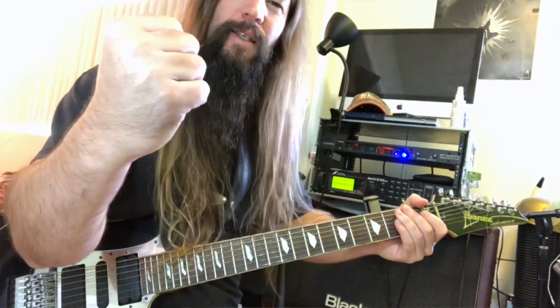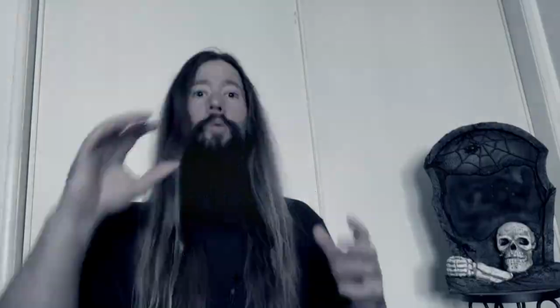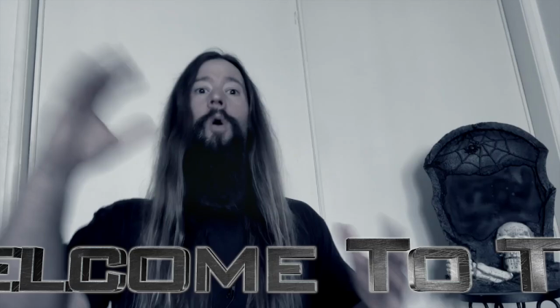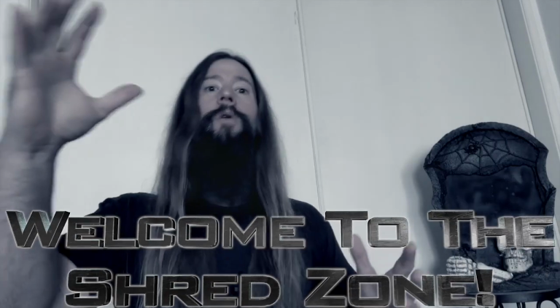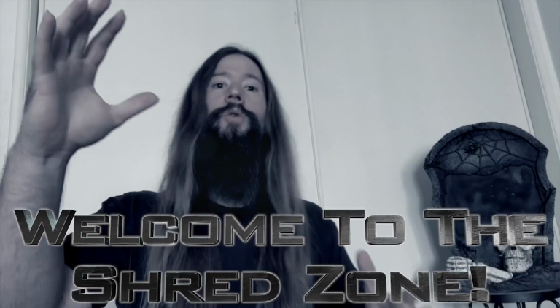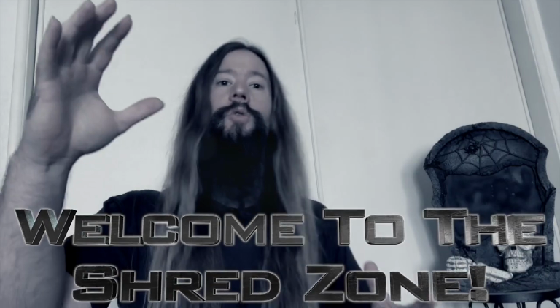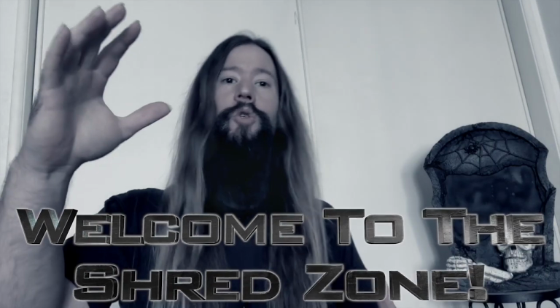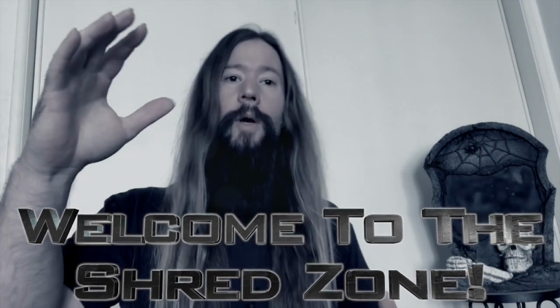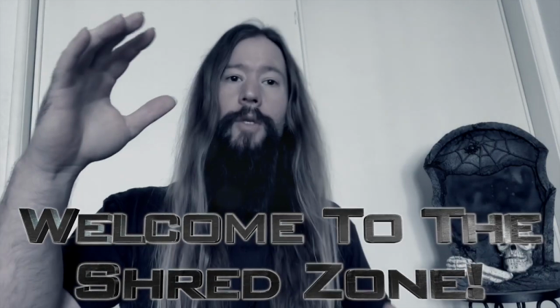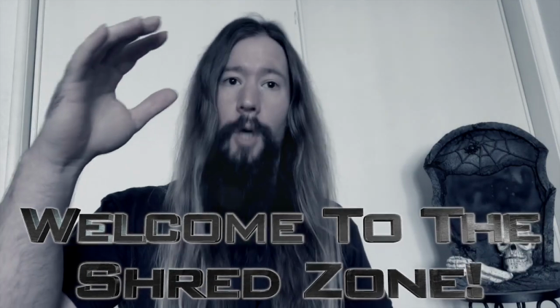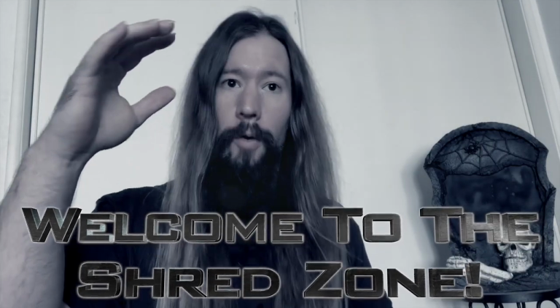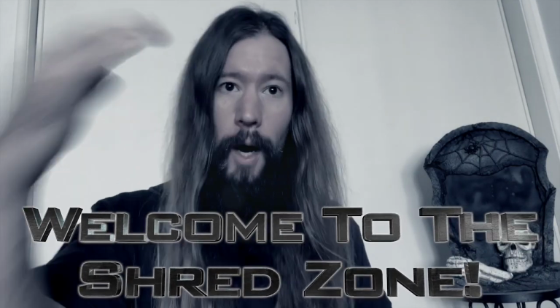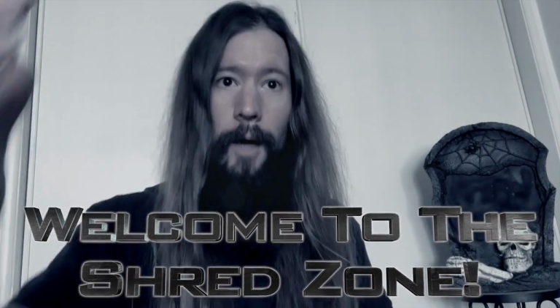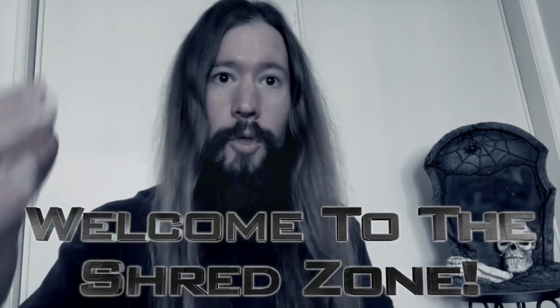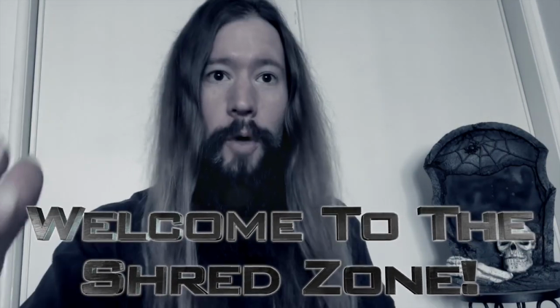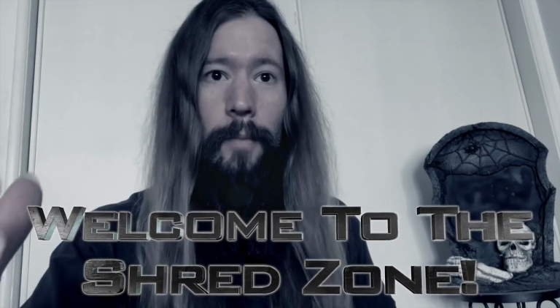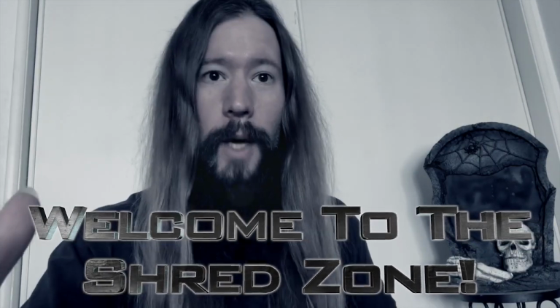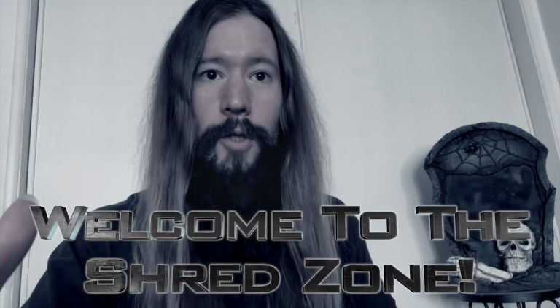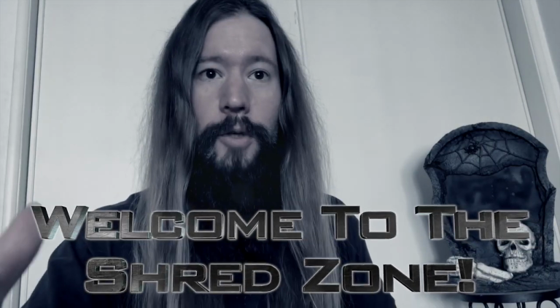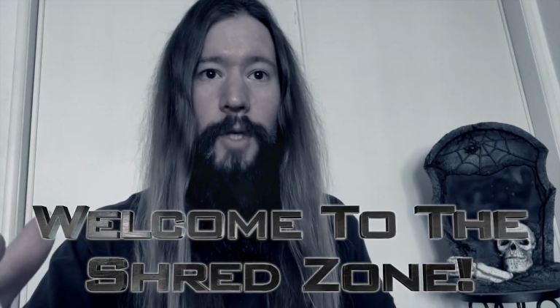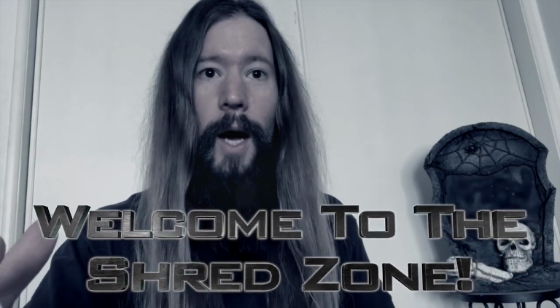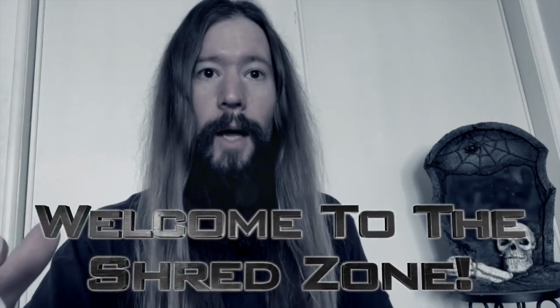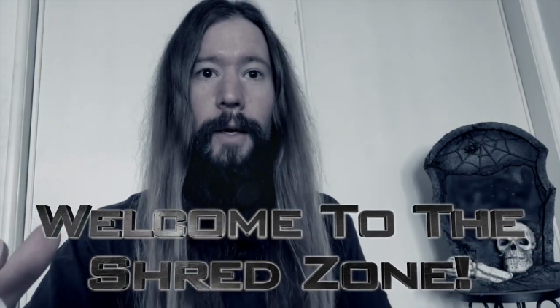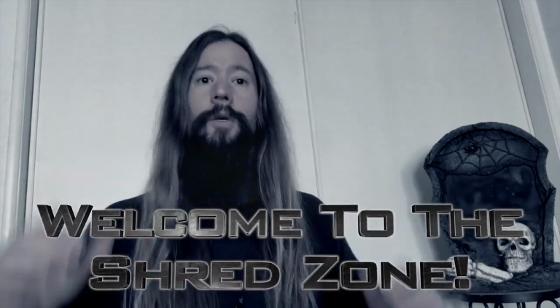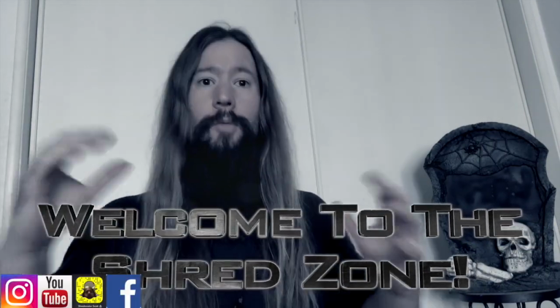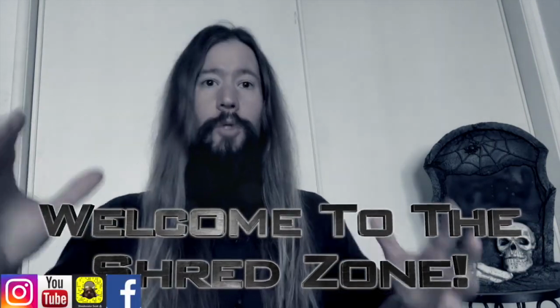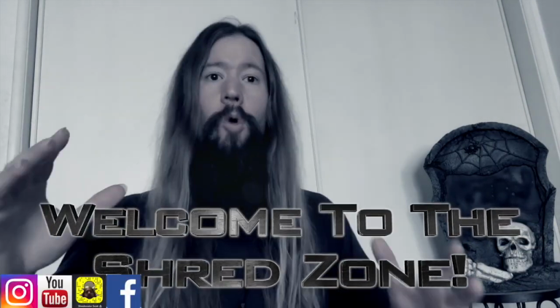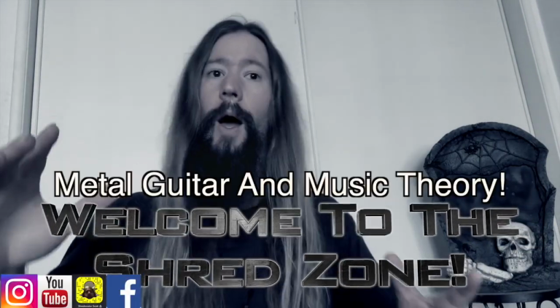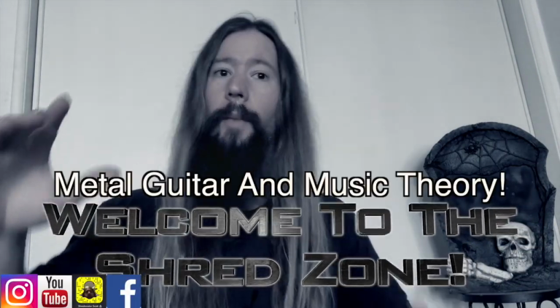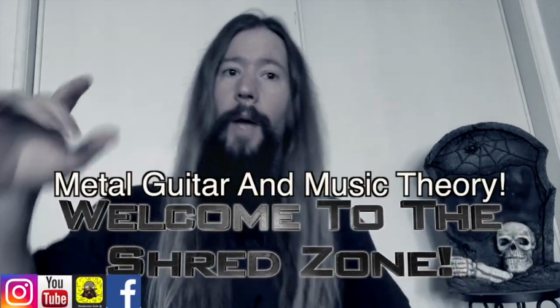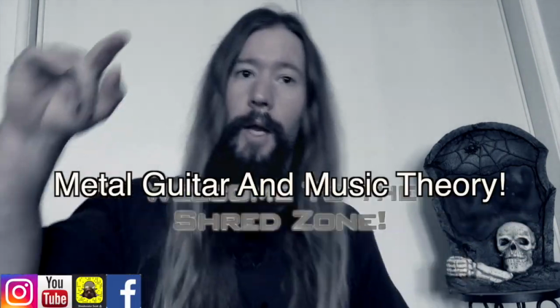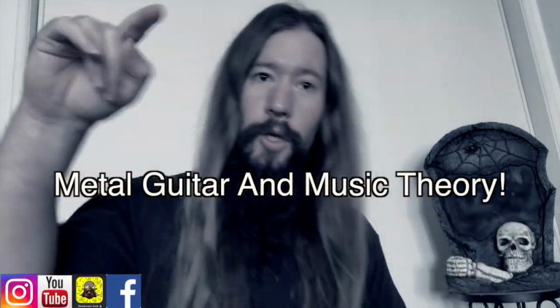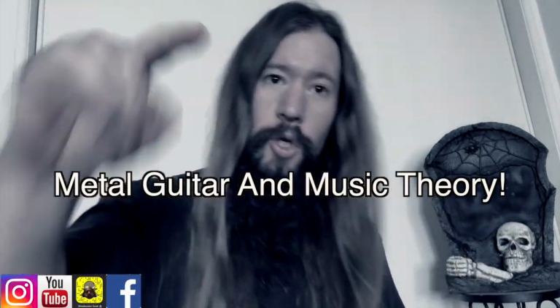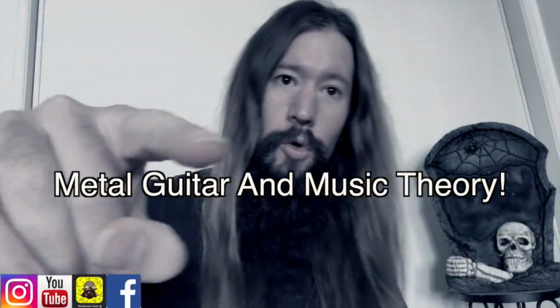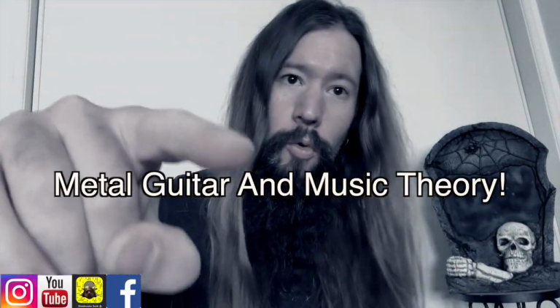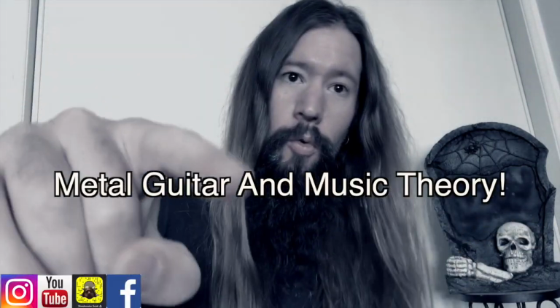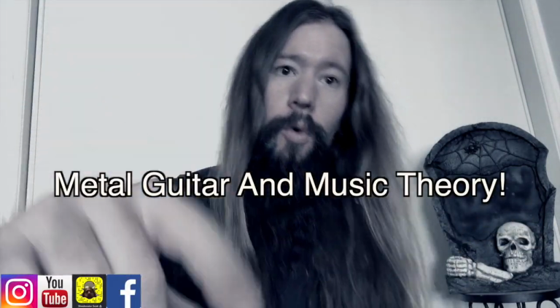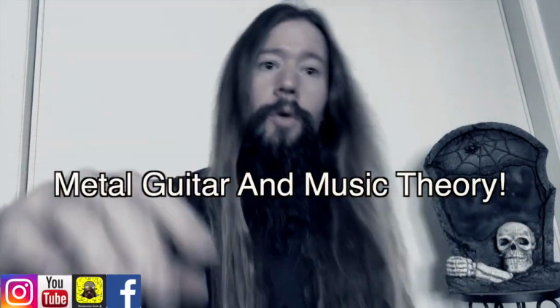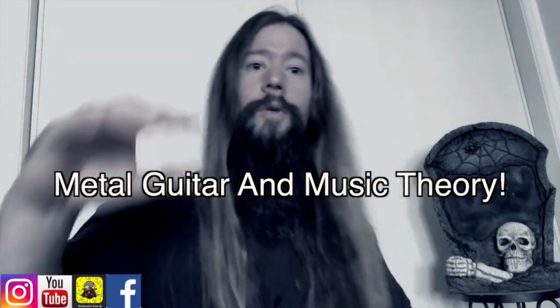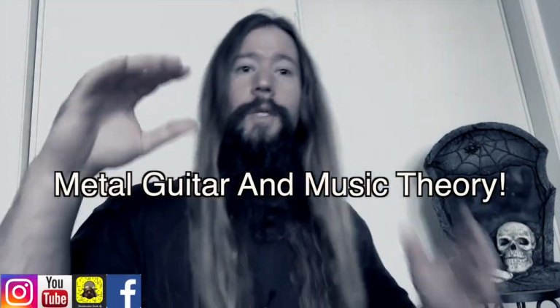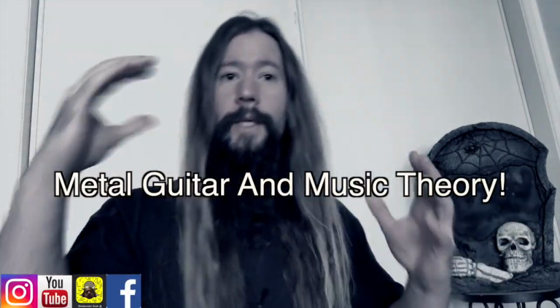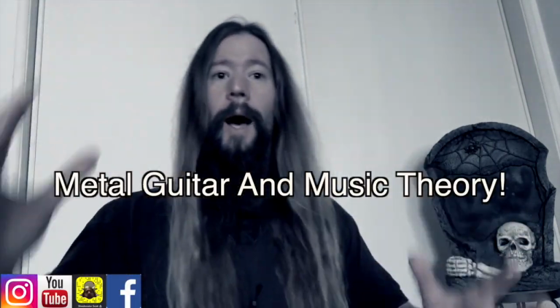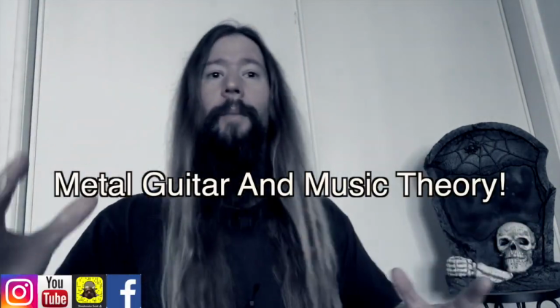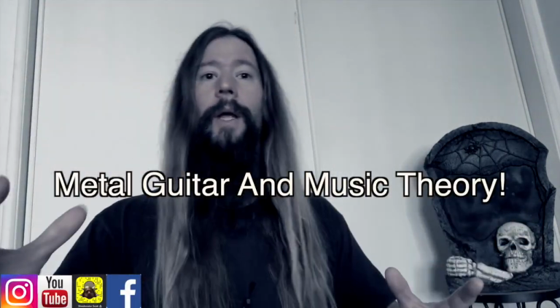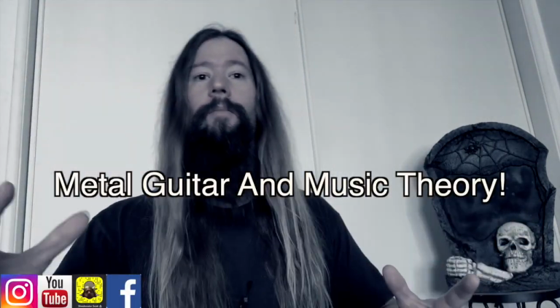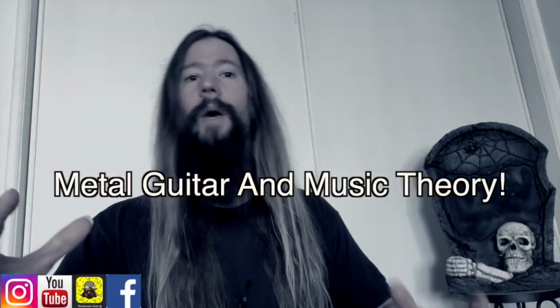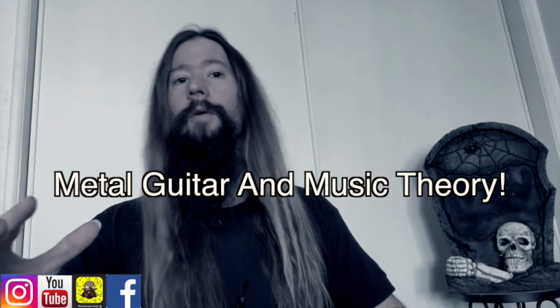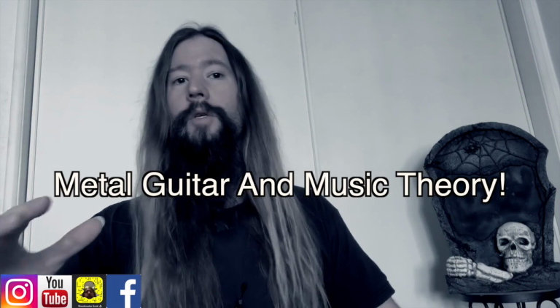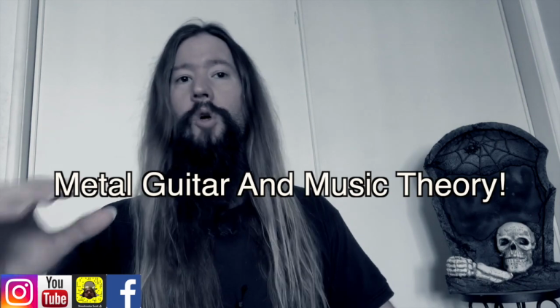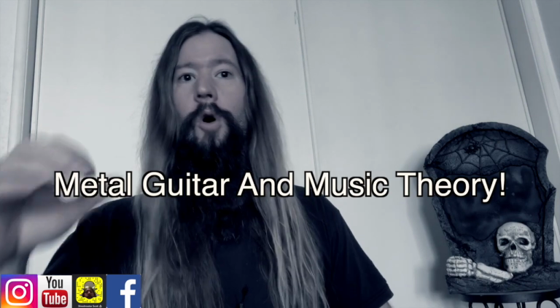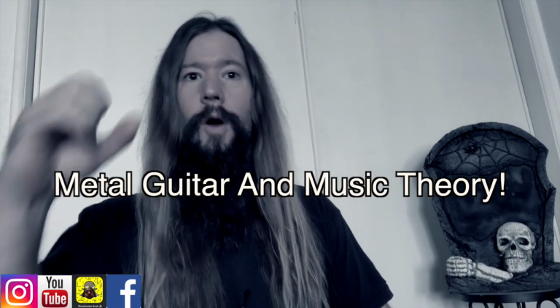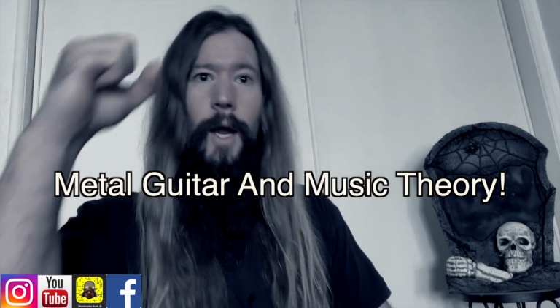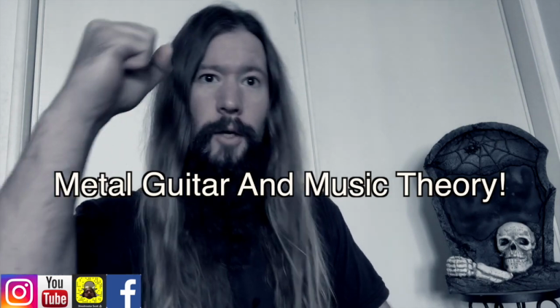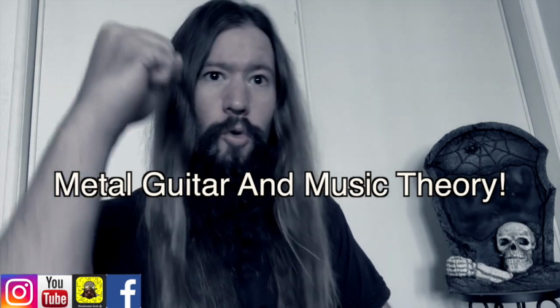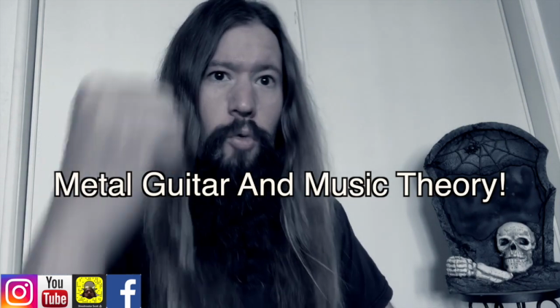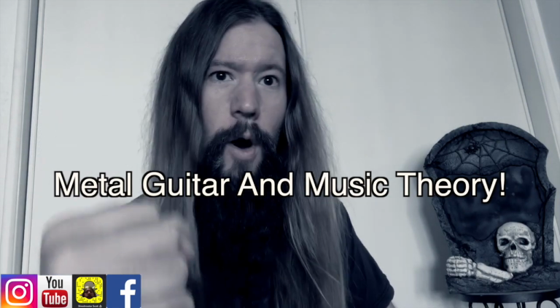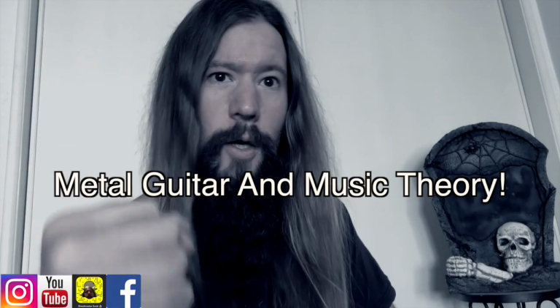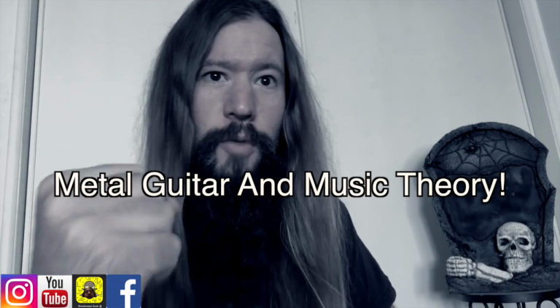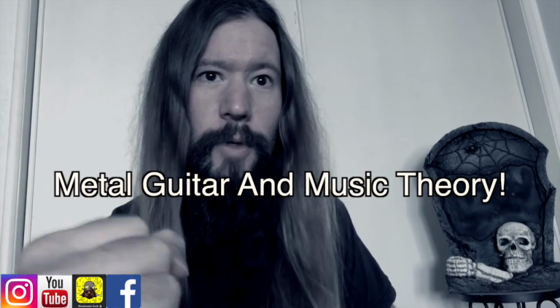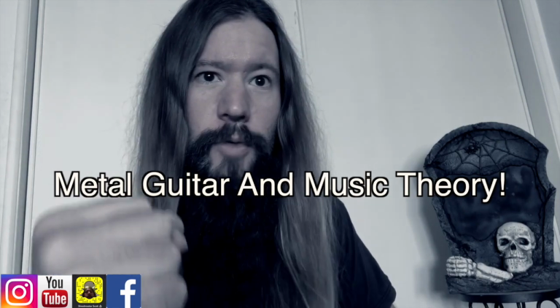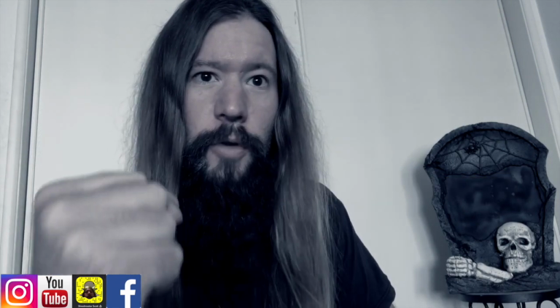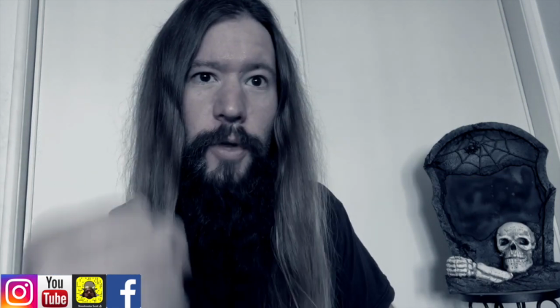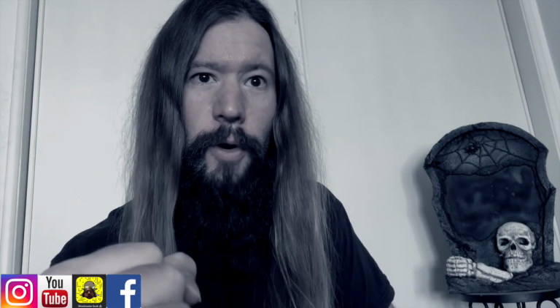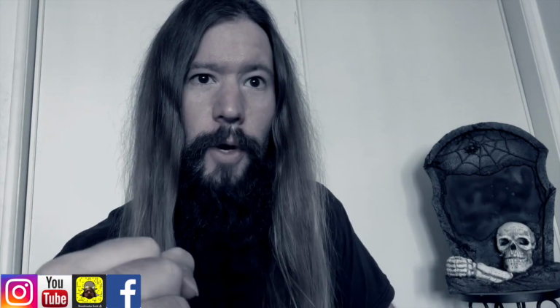Welcome to the Shred Zone. I'm Shred Master Scott. Subscribe and you will learn to dominate metal guitar and crush music theory.